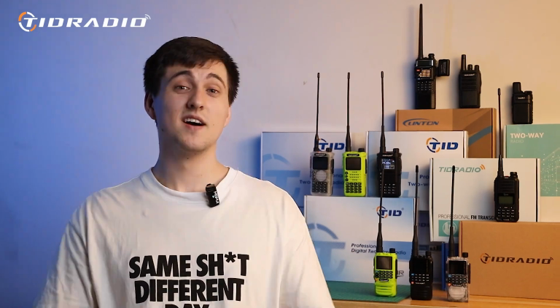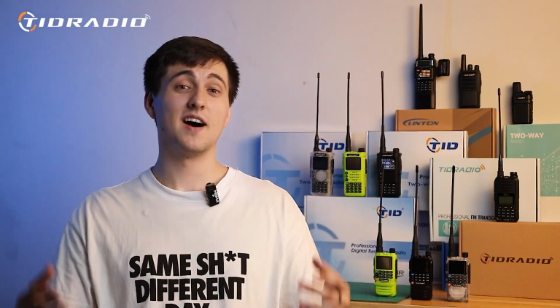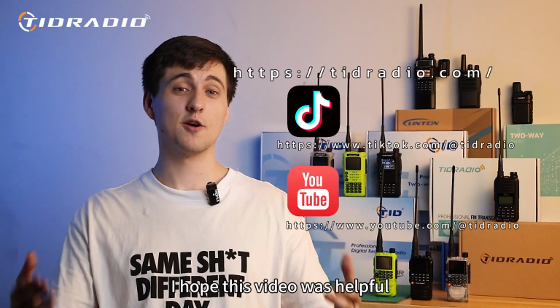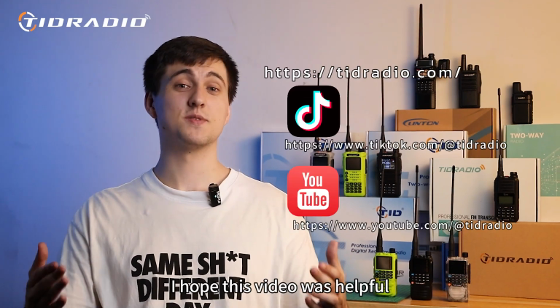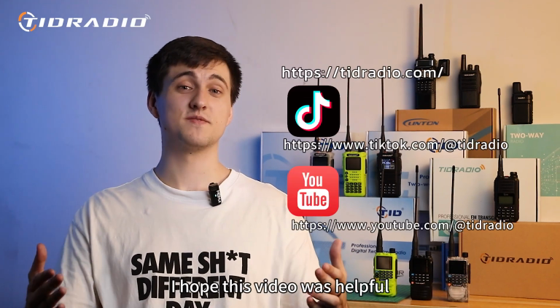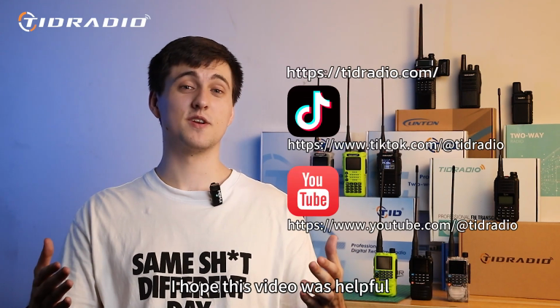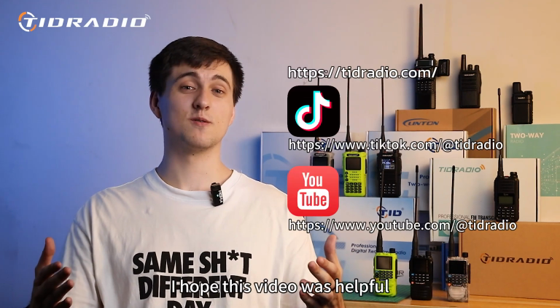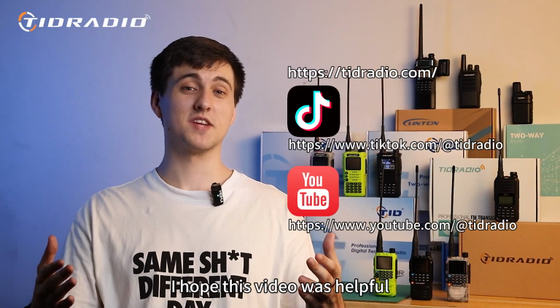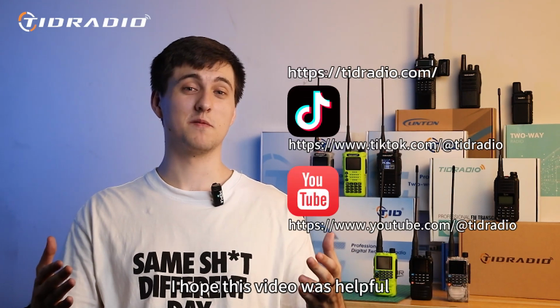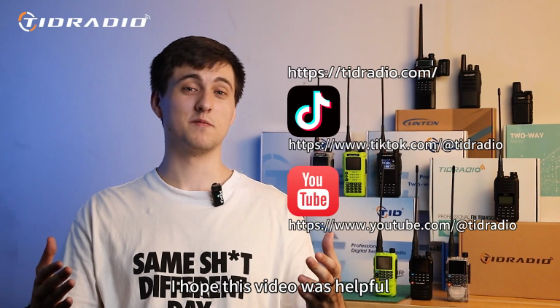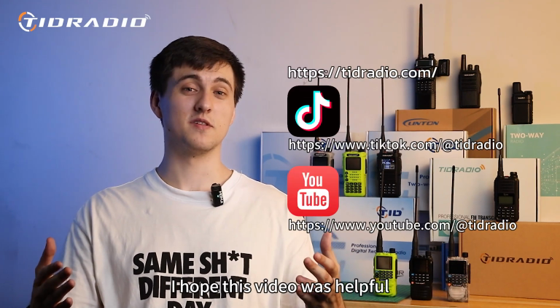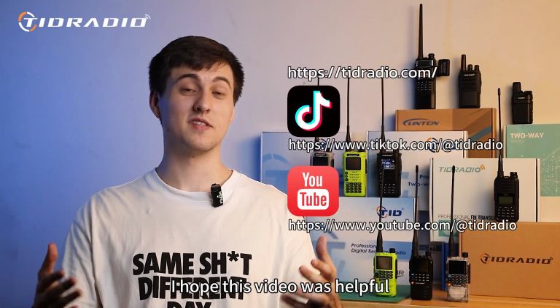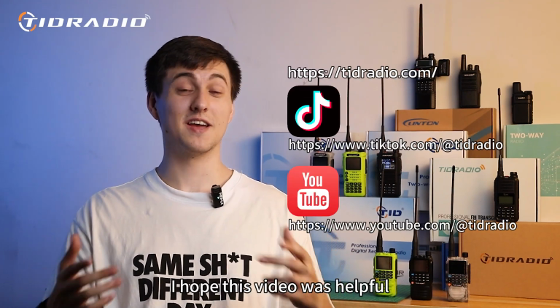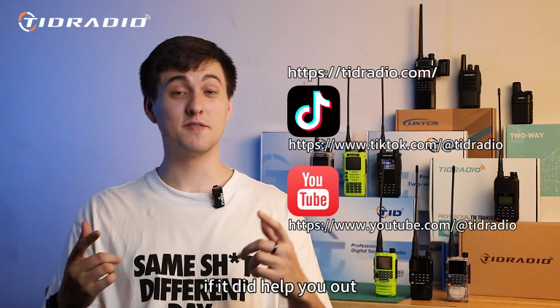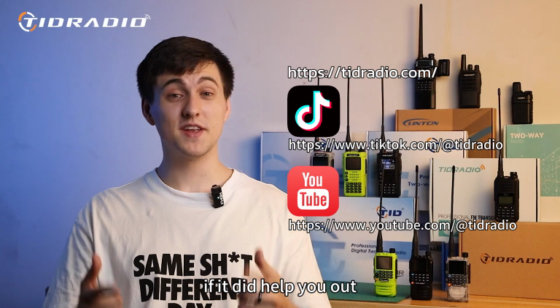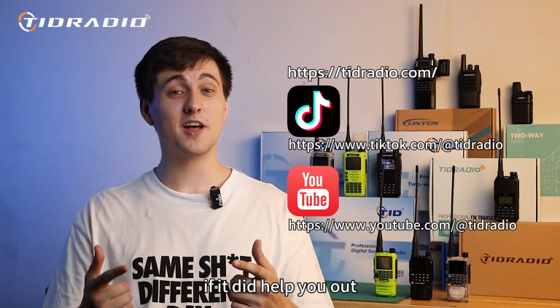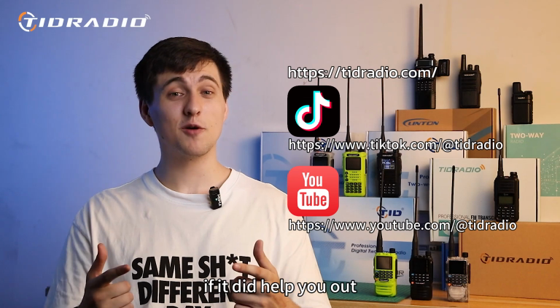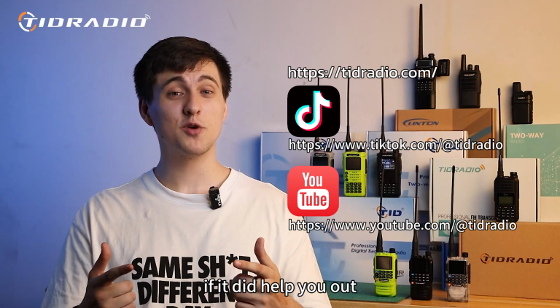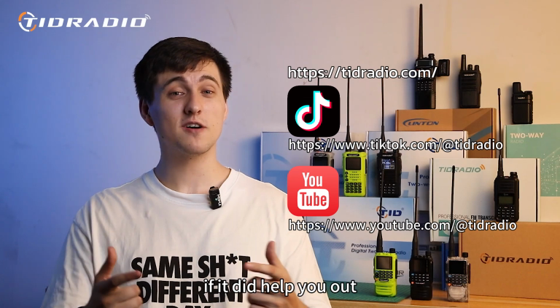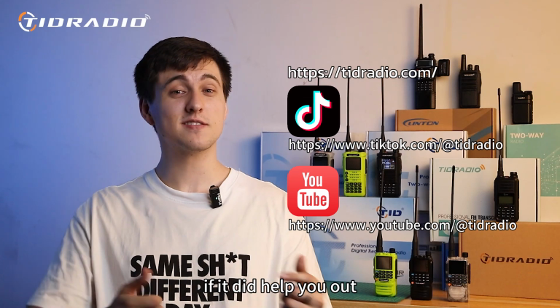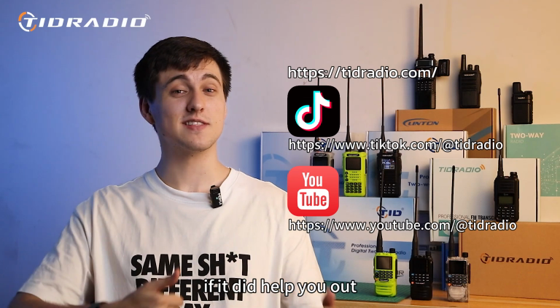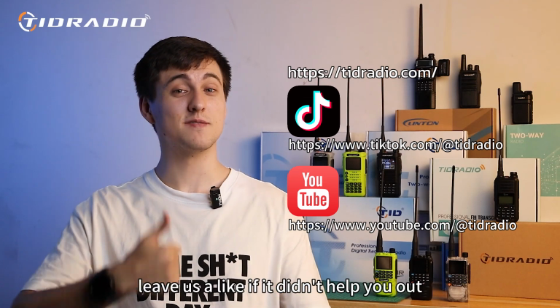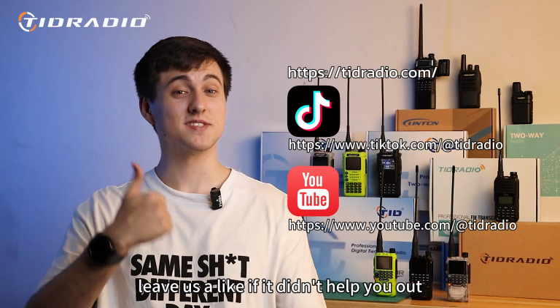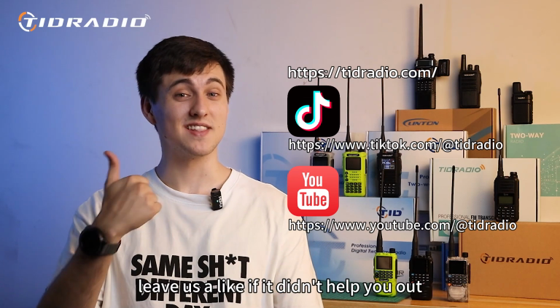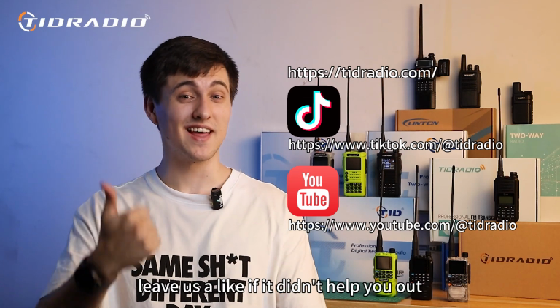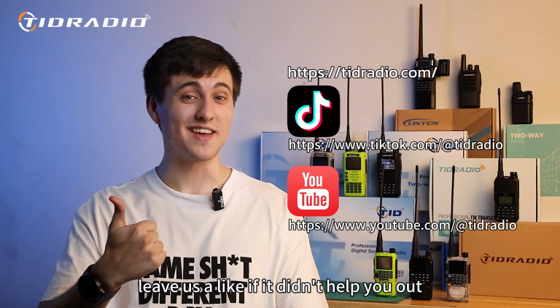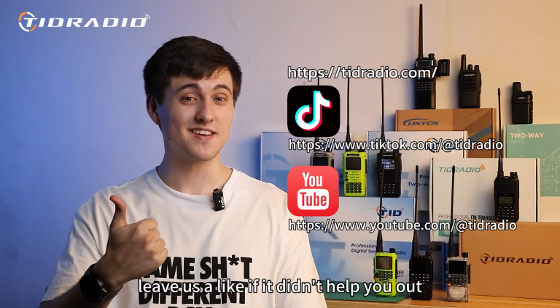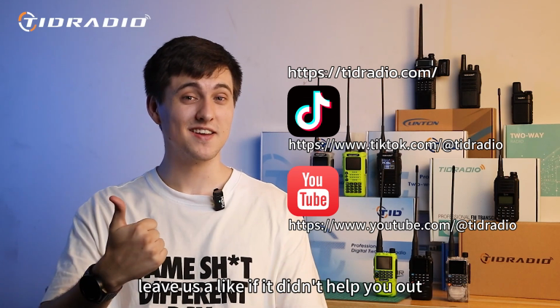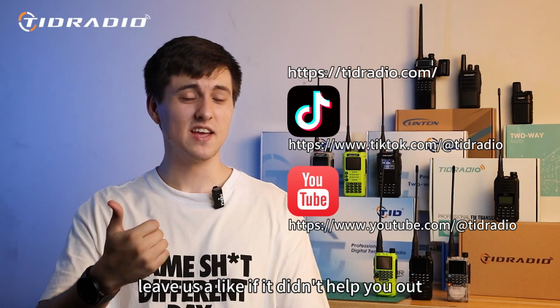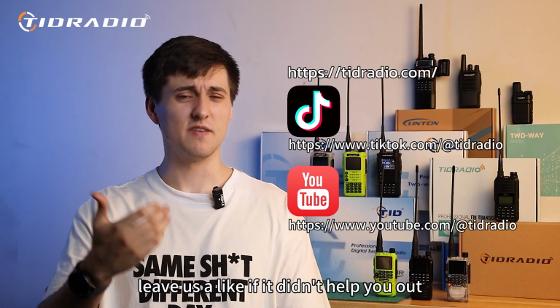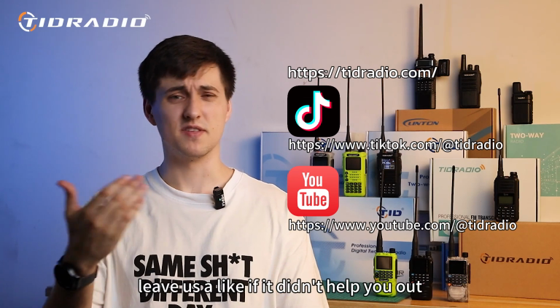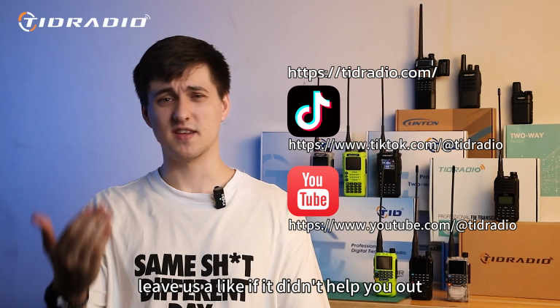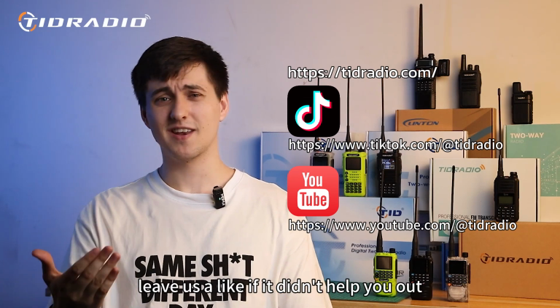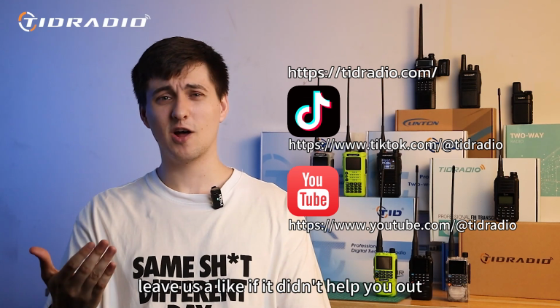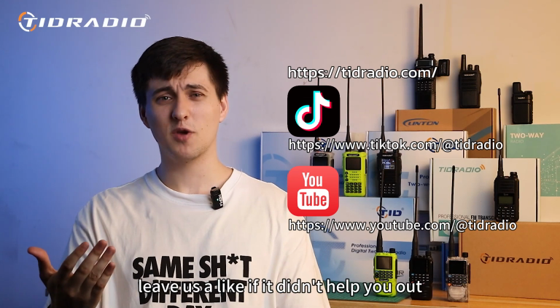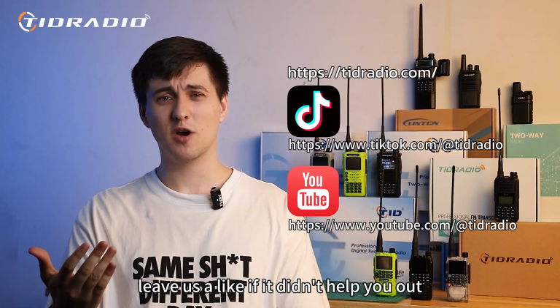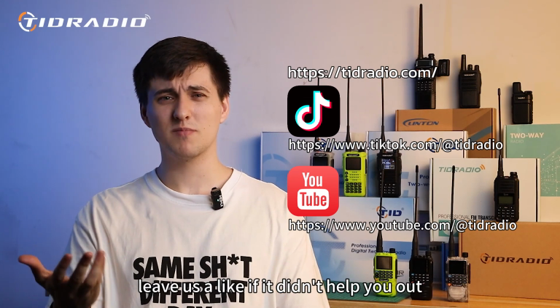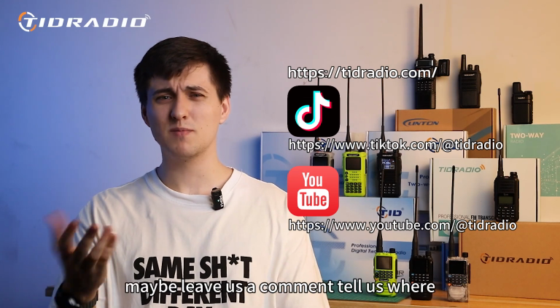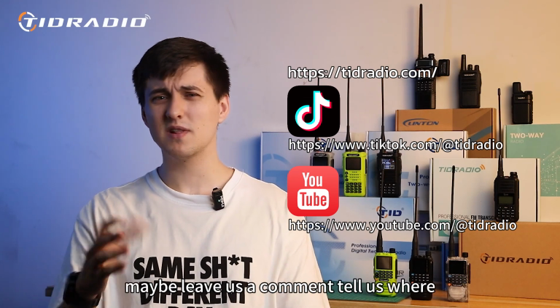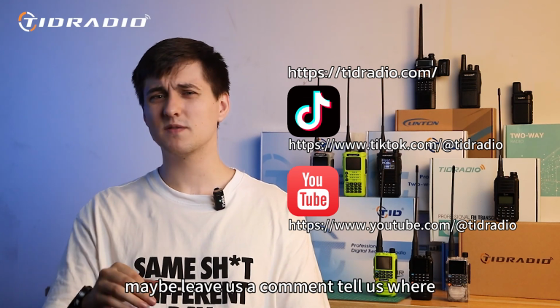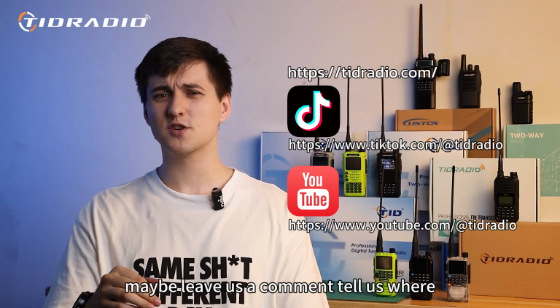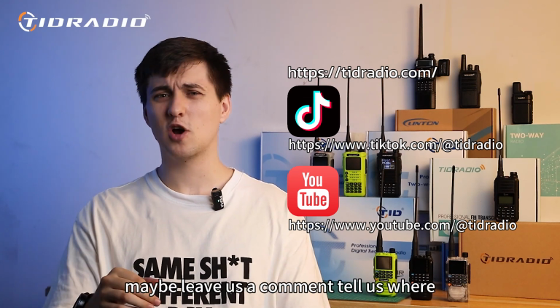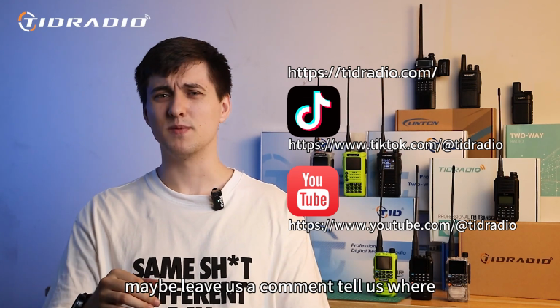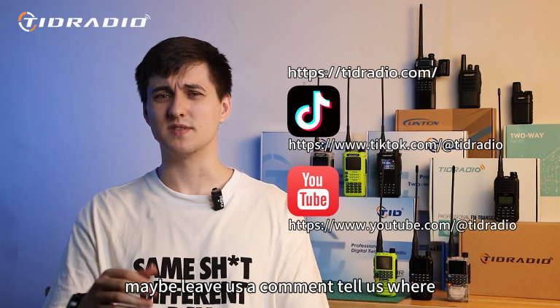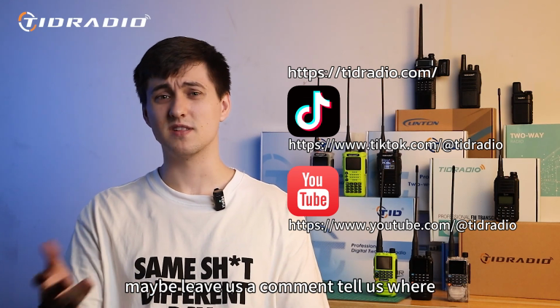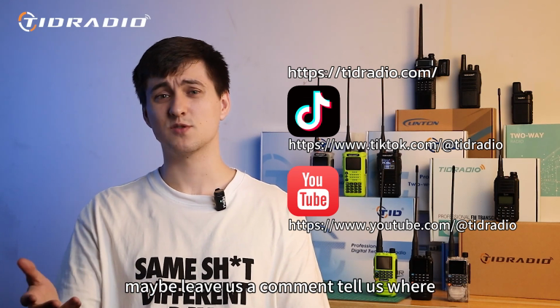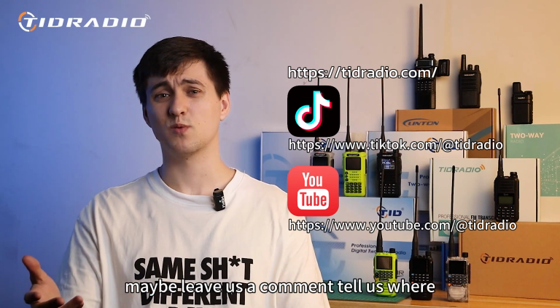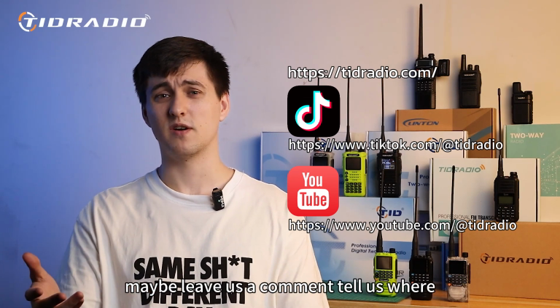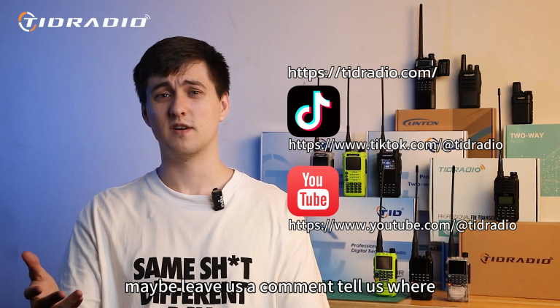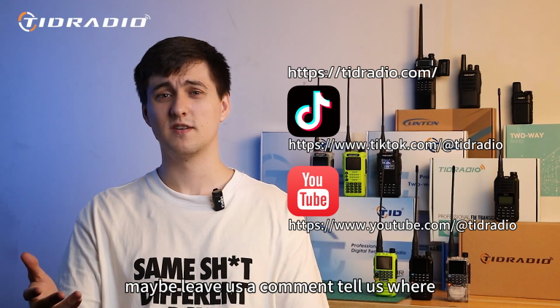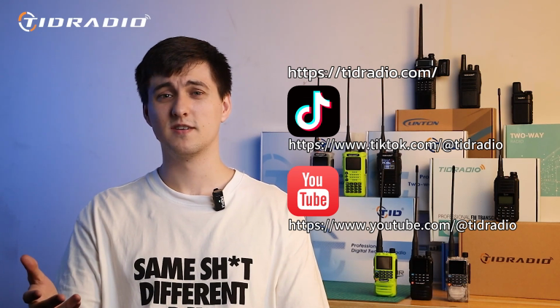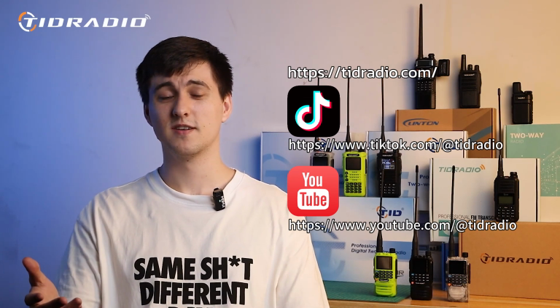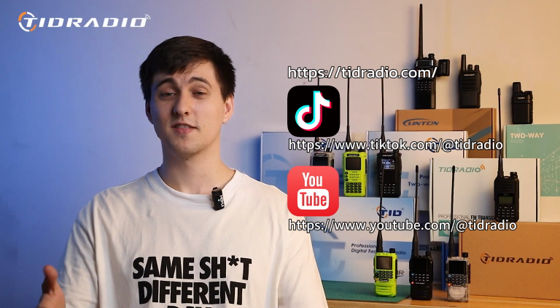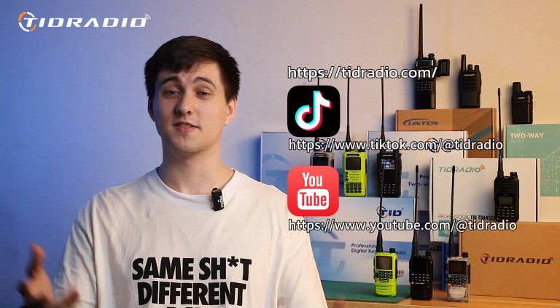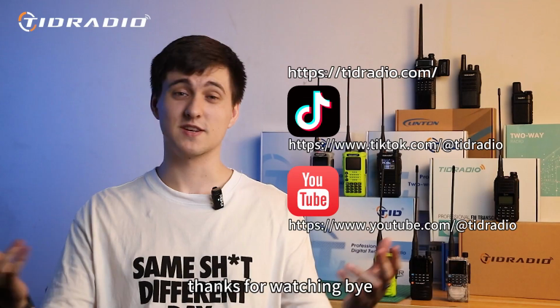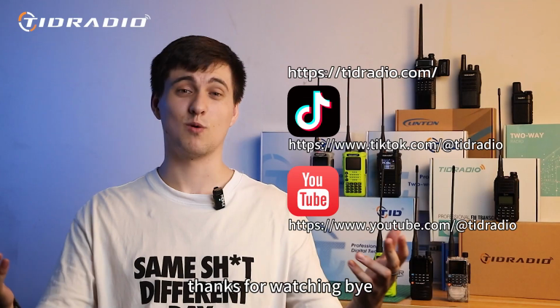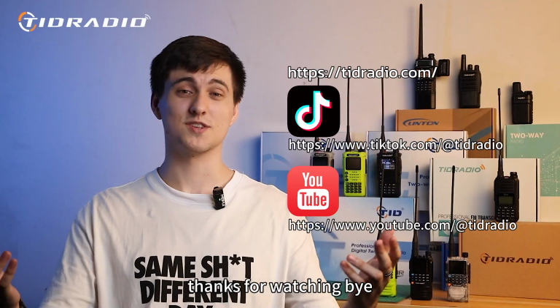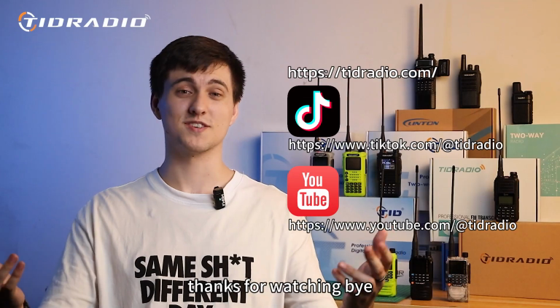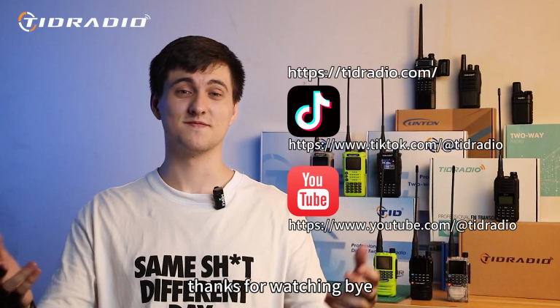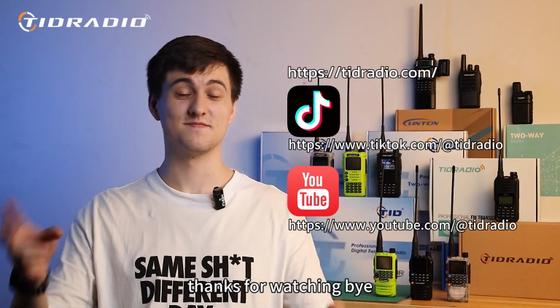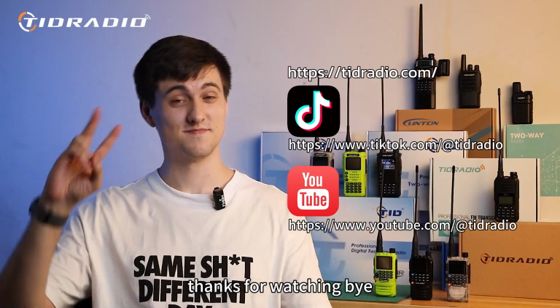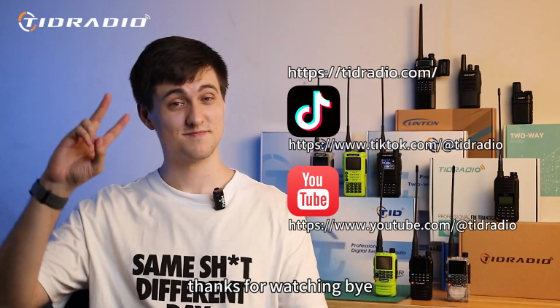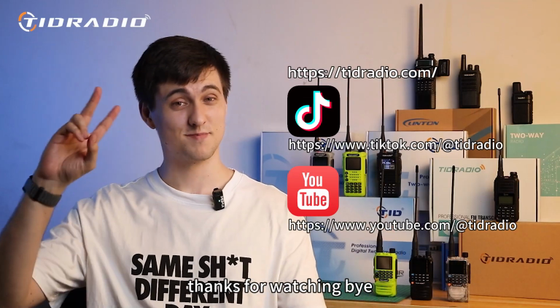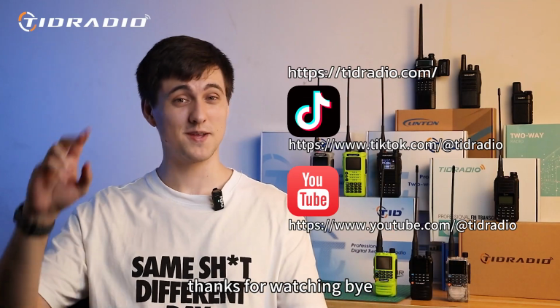I hope this video was helpful. If it did help you out, leave us a like. If it didn't help you out, maybe leave us a comment and tell us where. Thanks for watching. Bye.